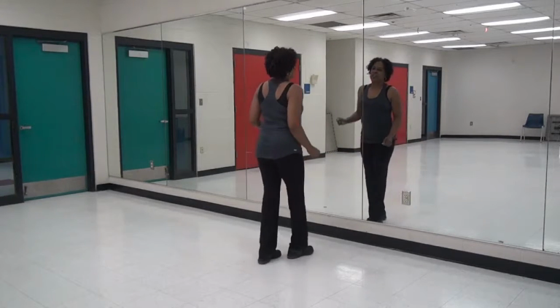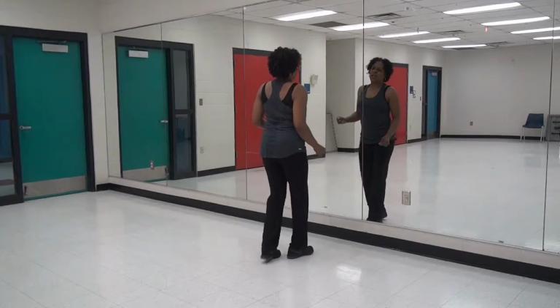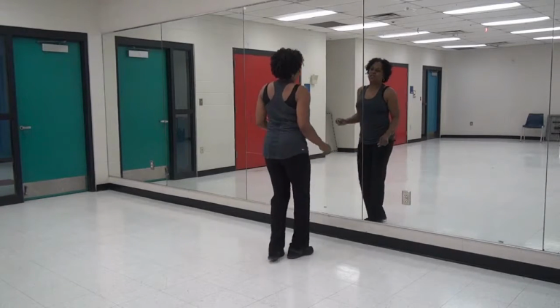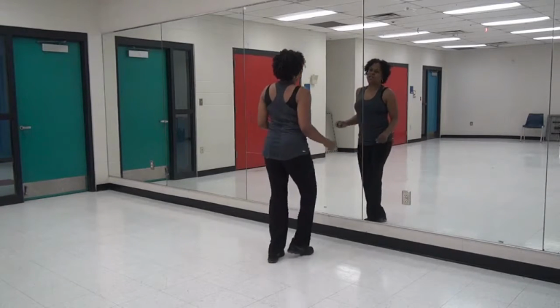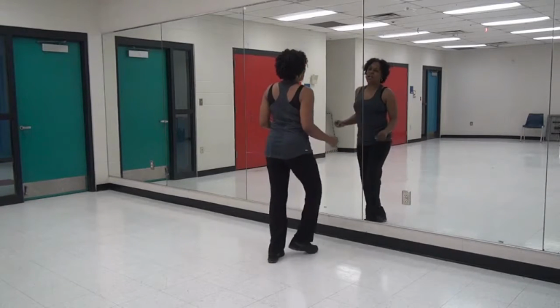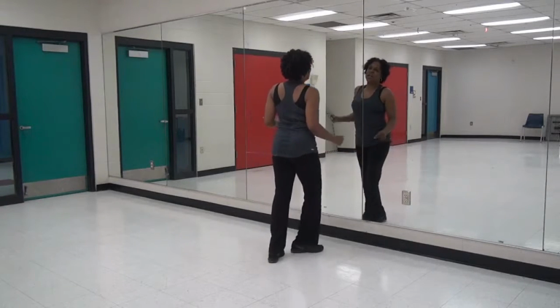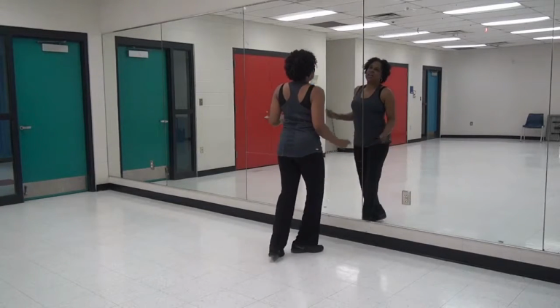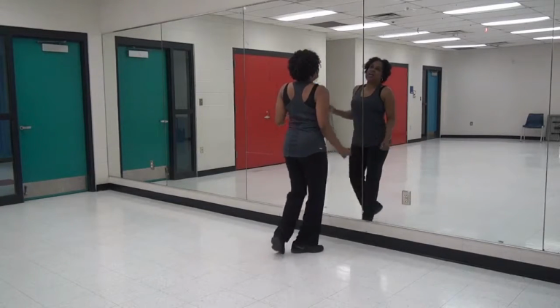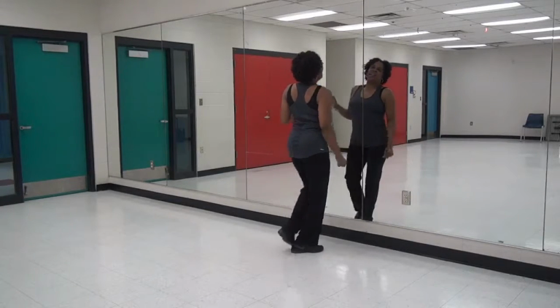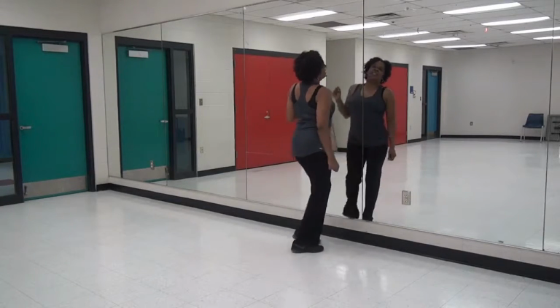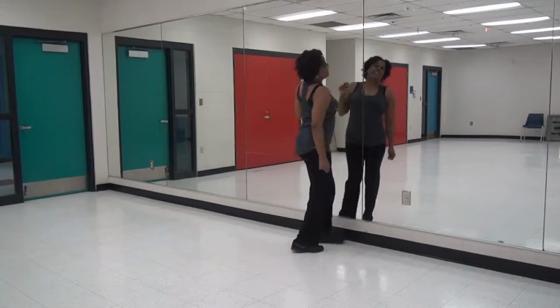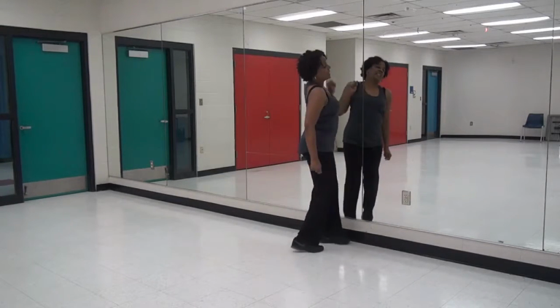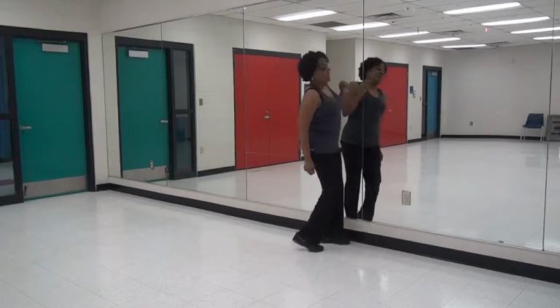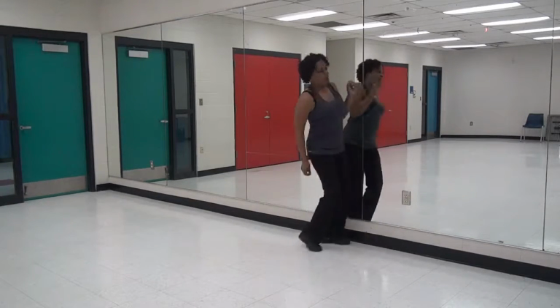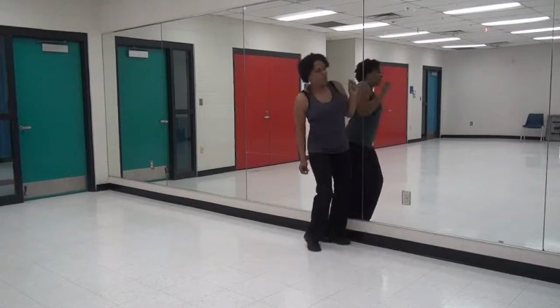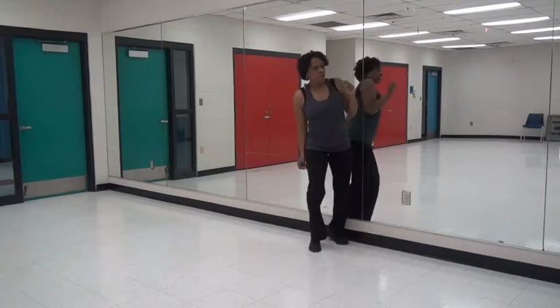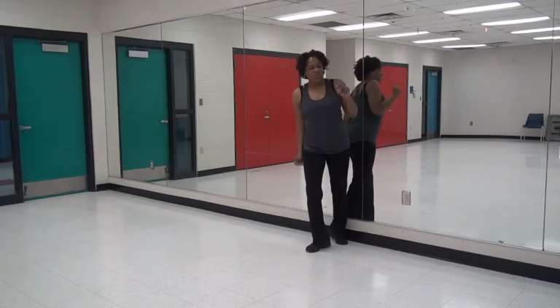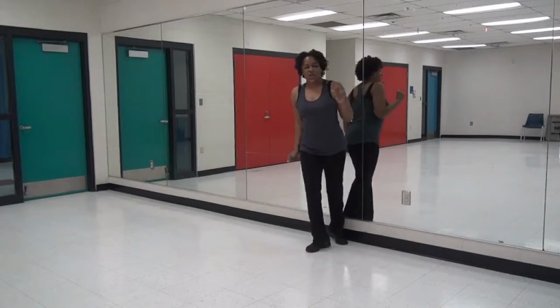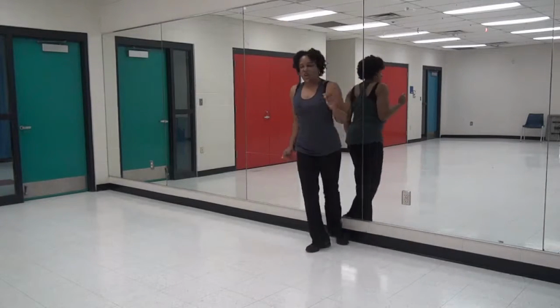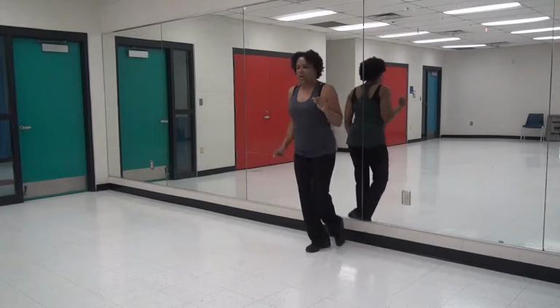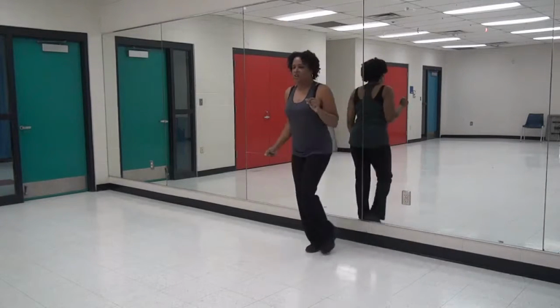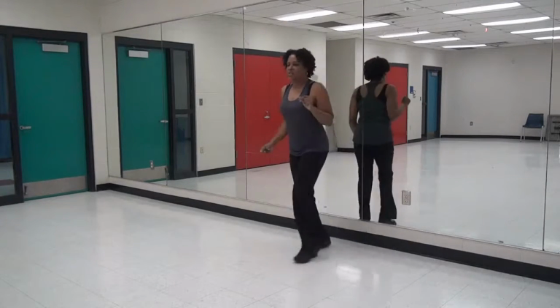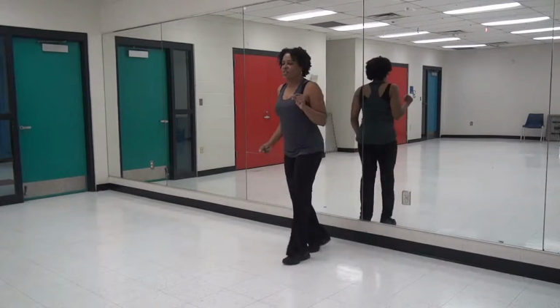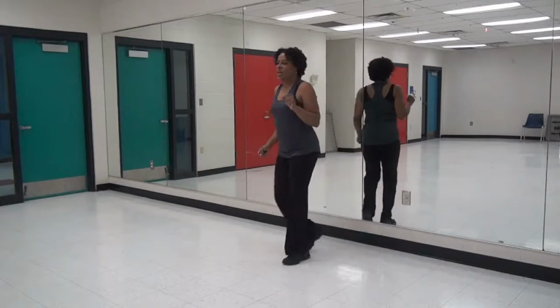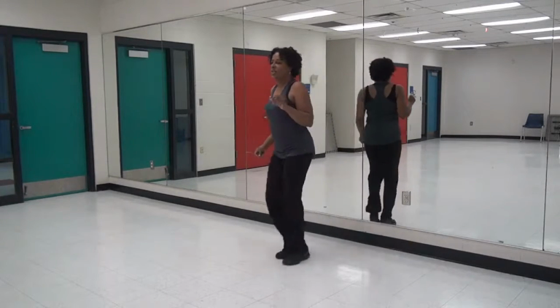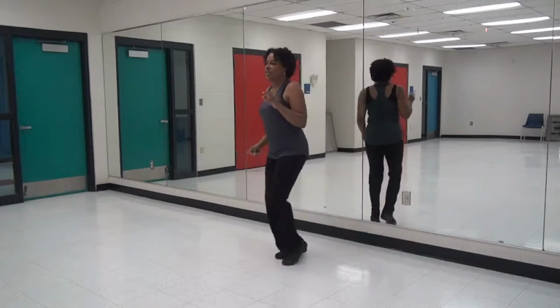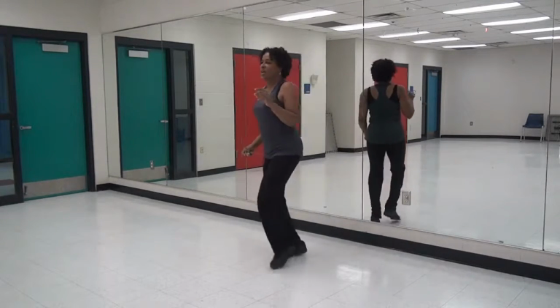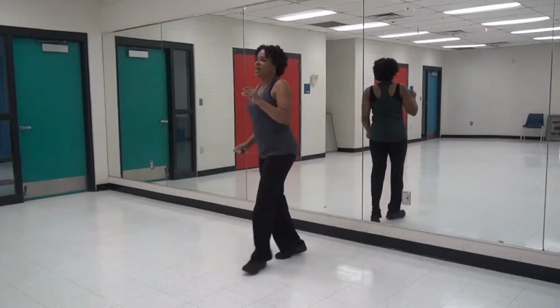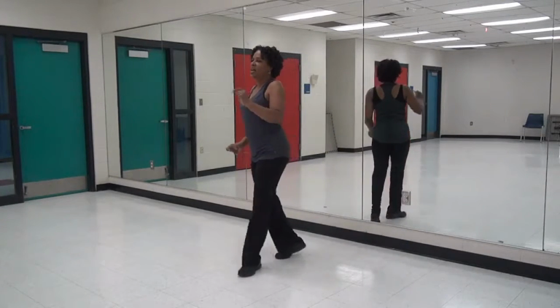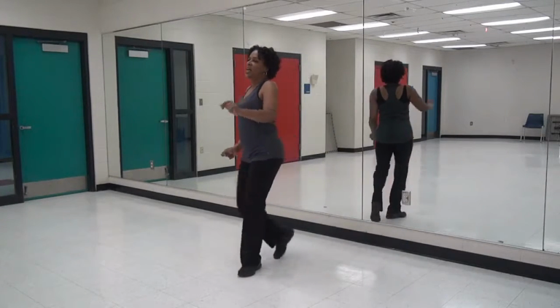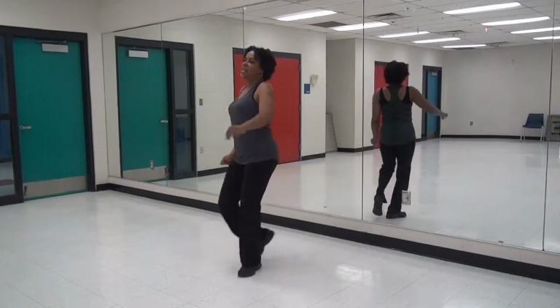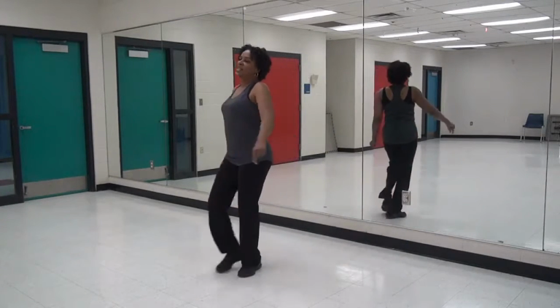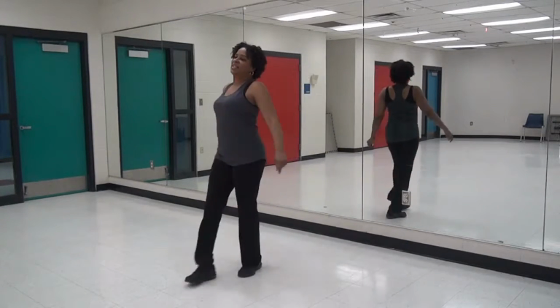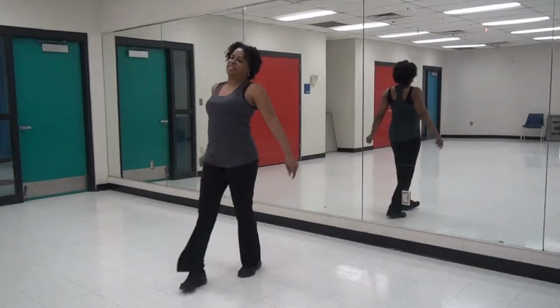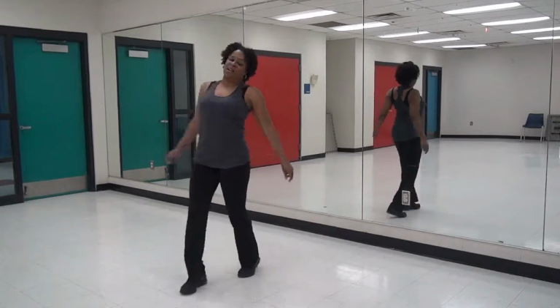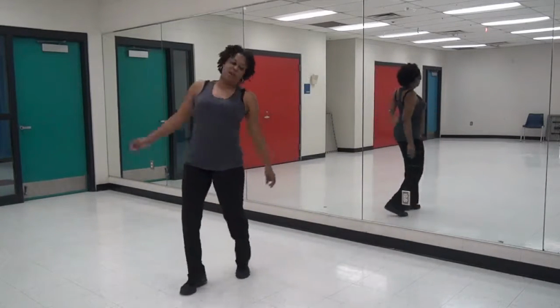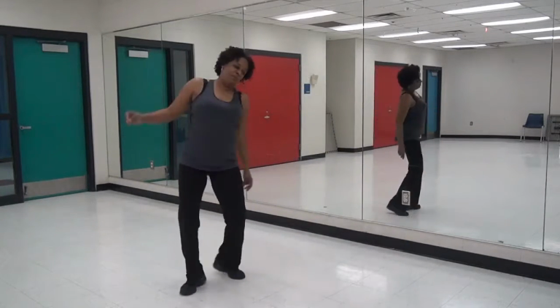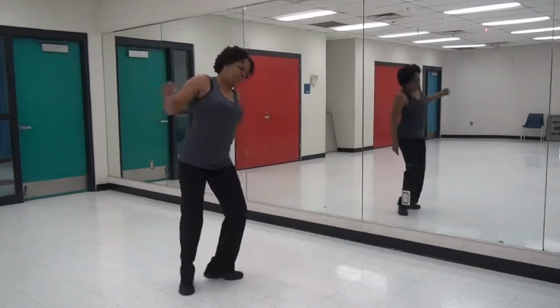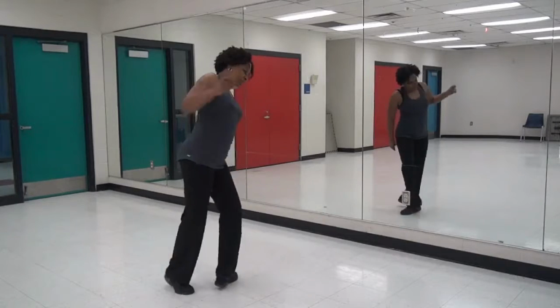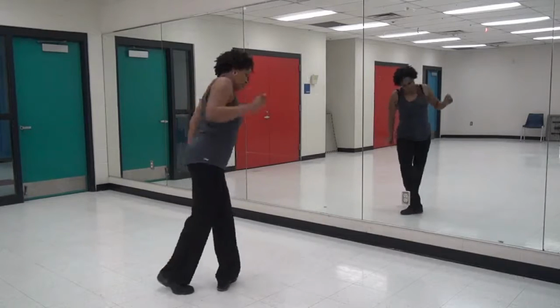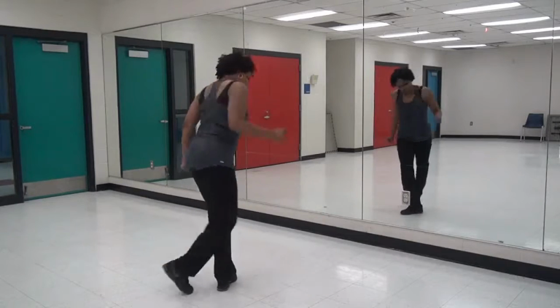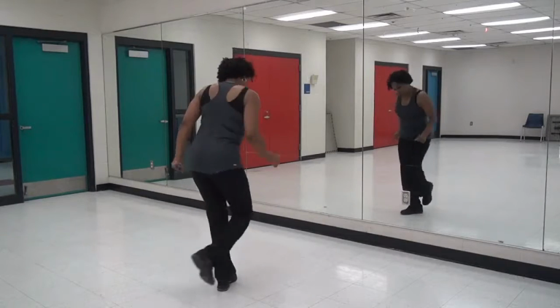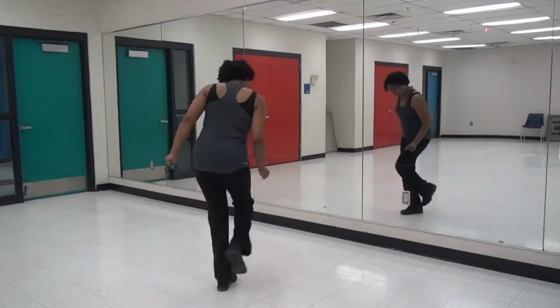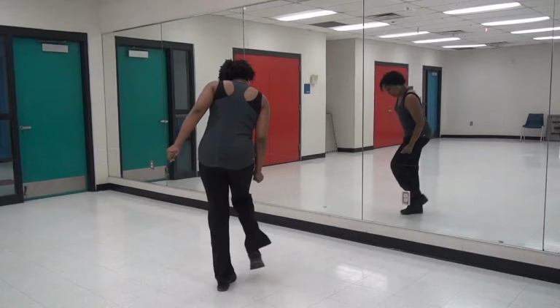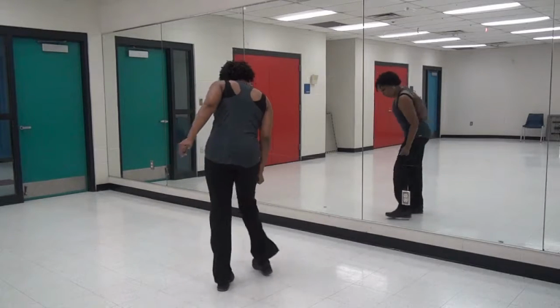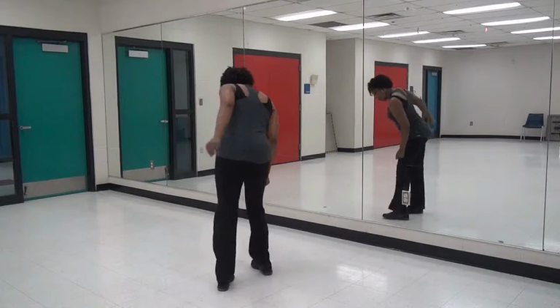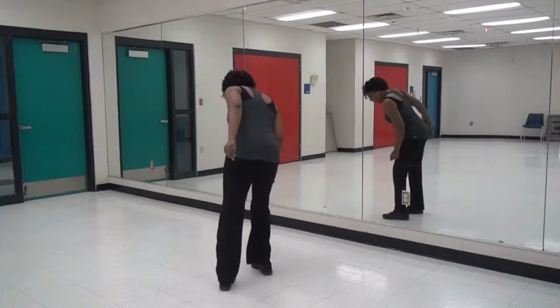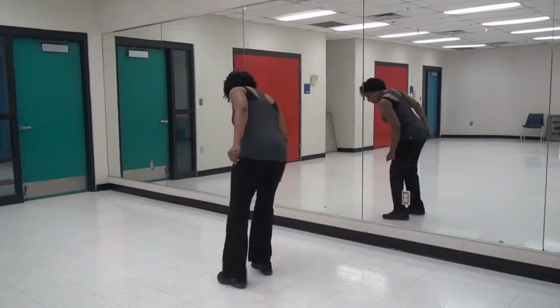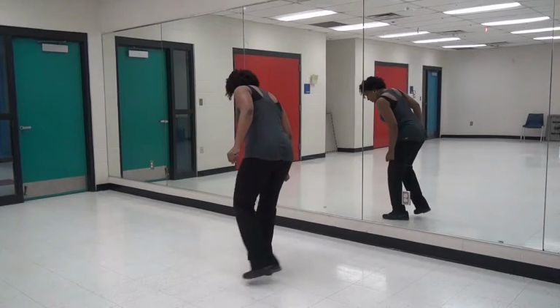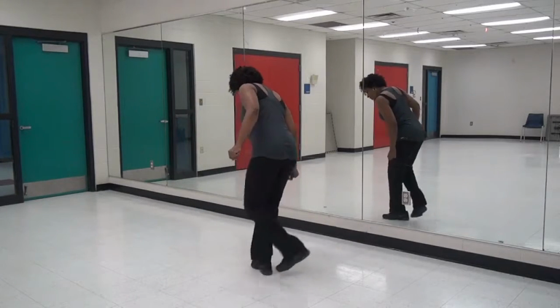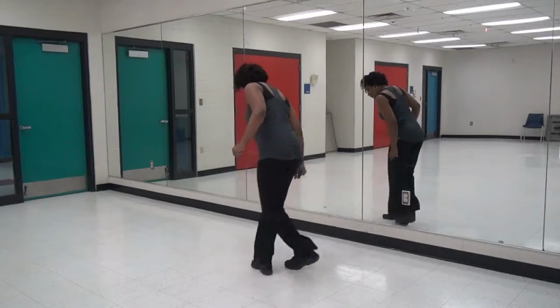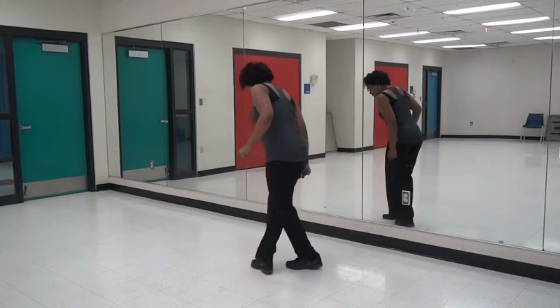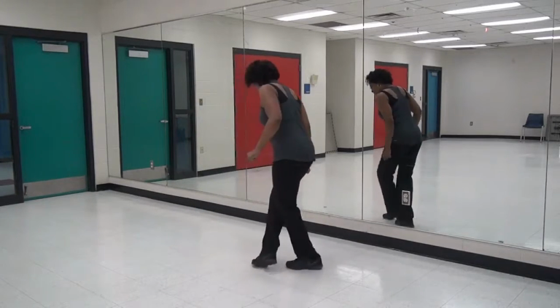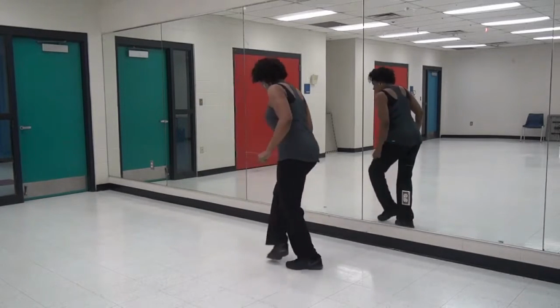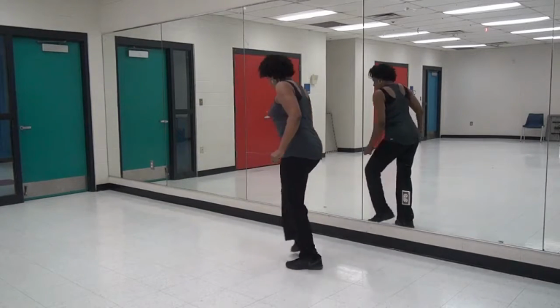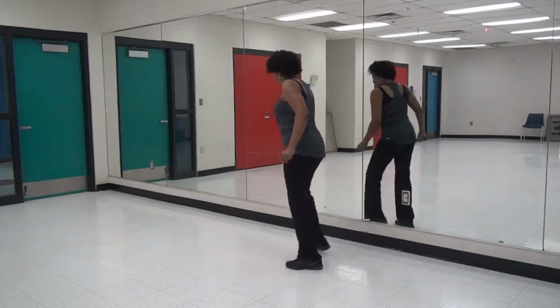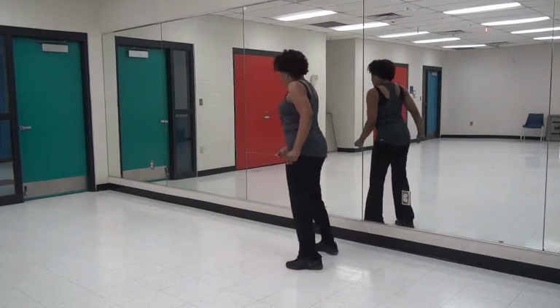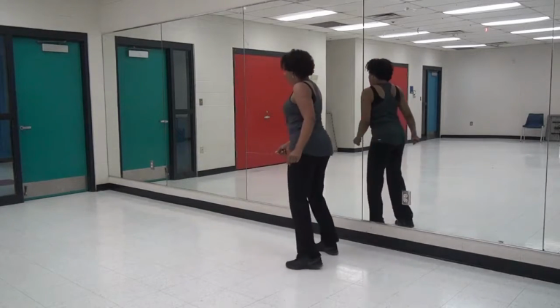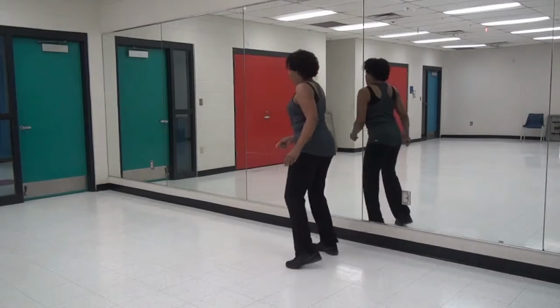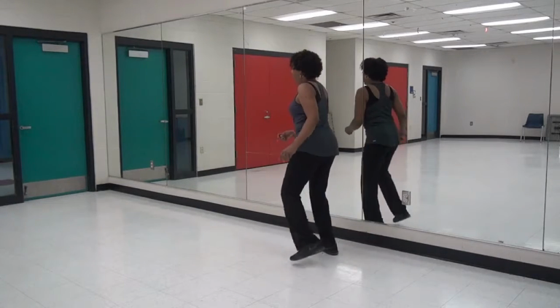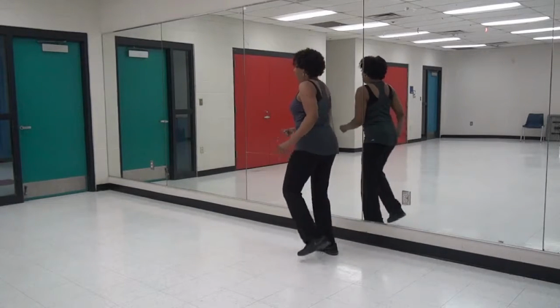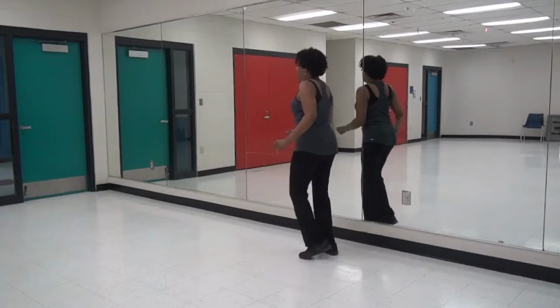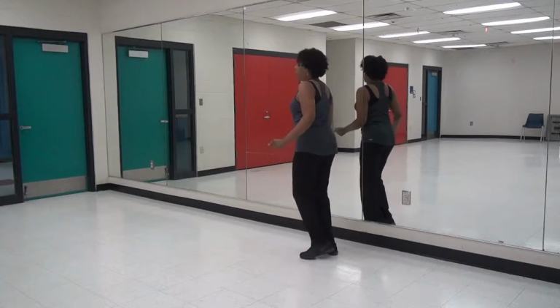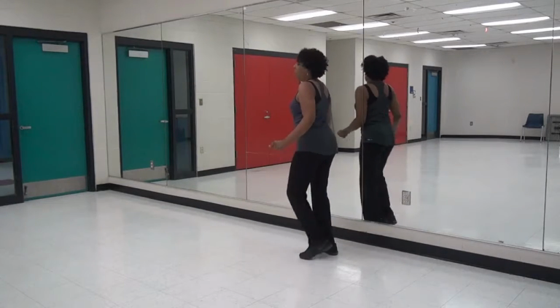Cha-cha, step, turn. Cha-cha, step, turn. And one, two, three, four.